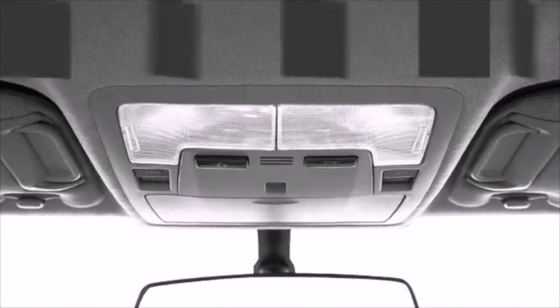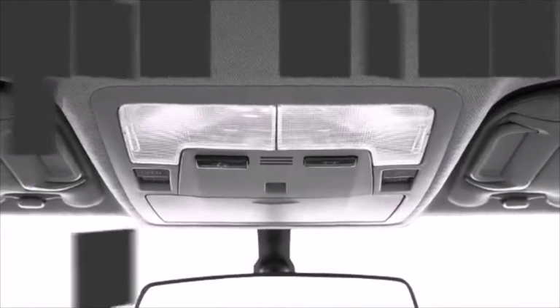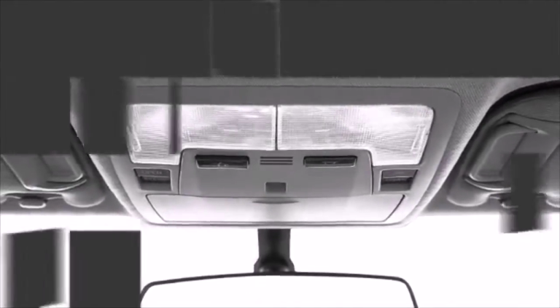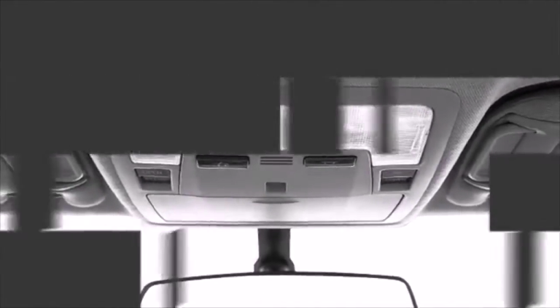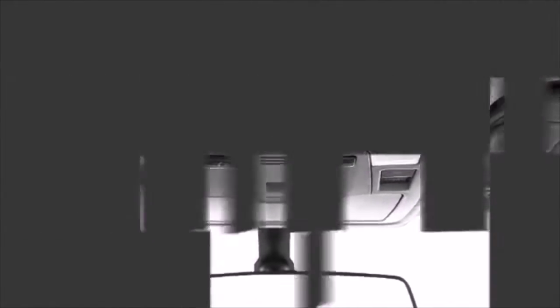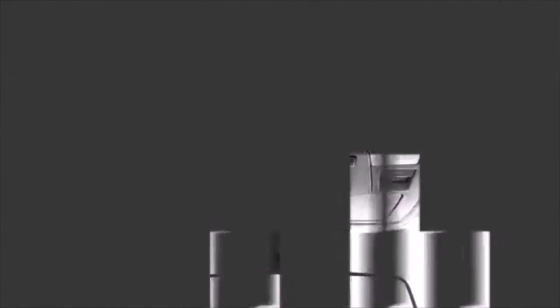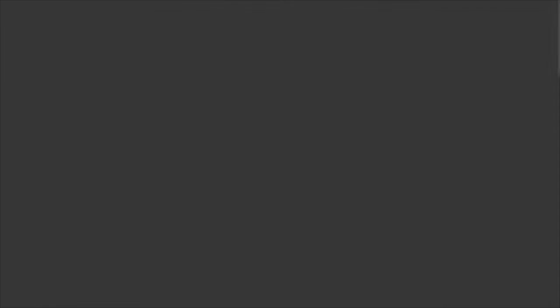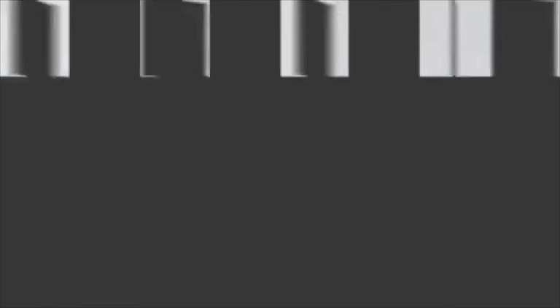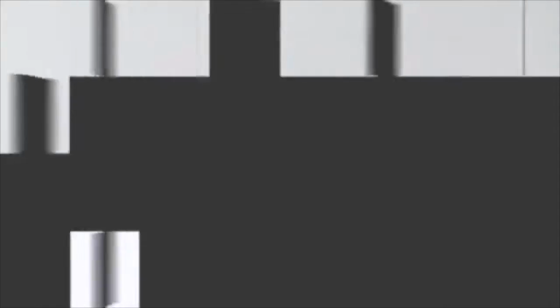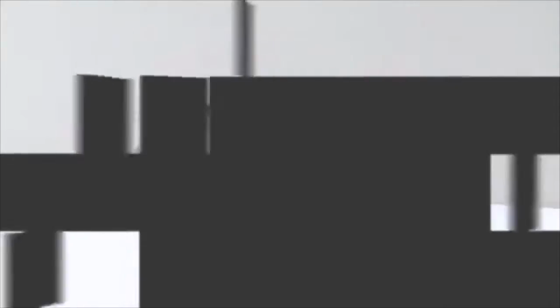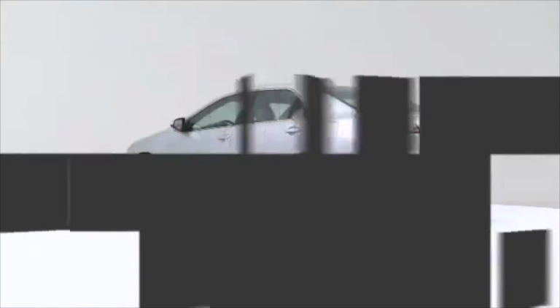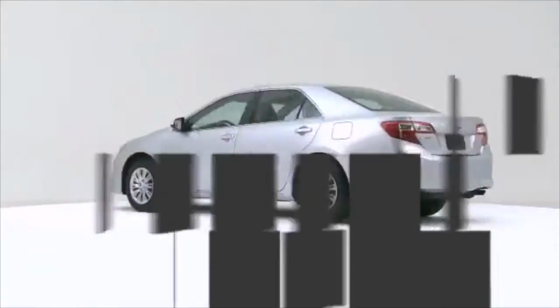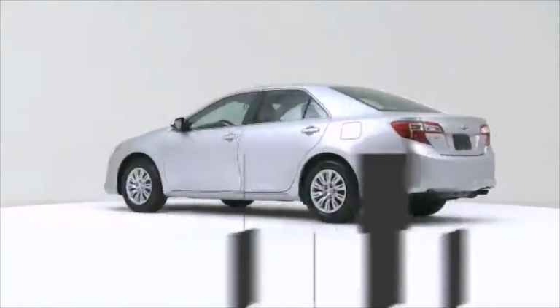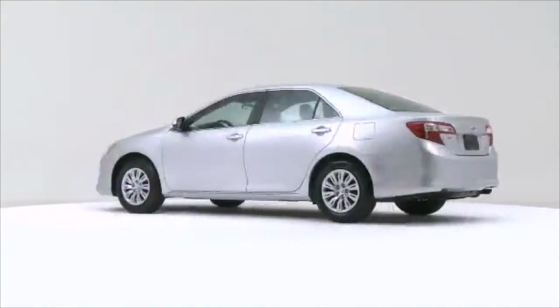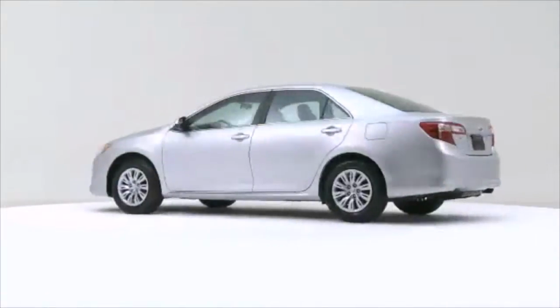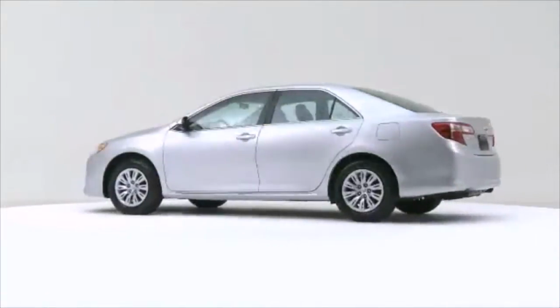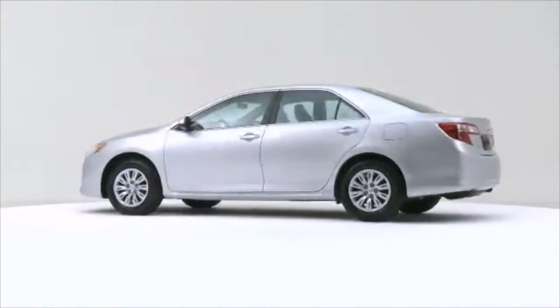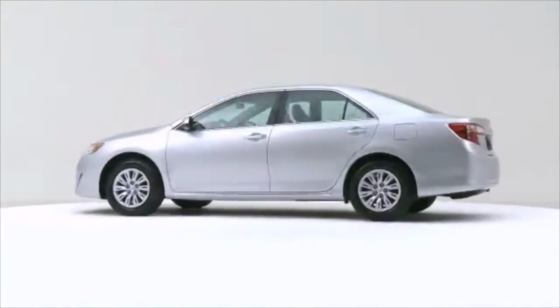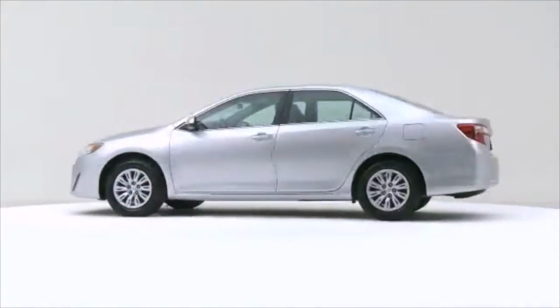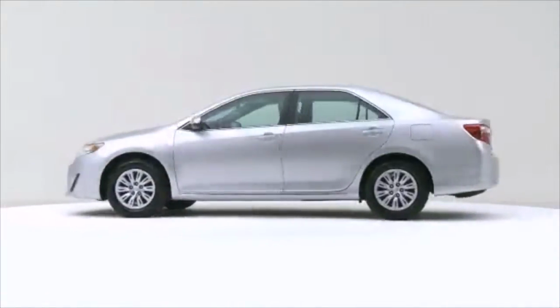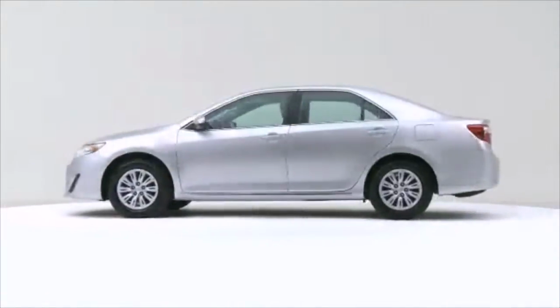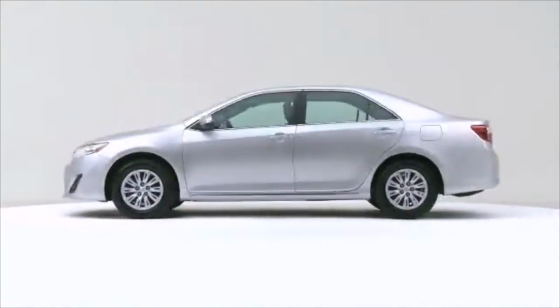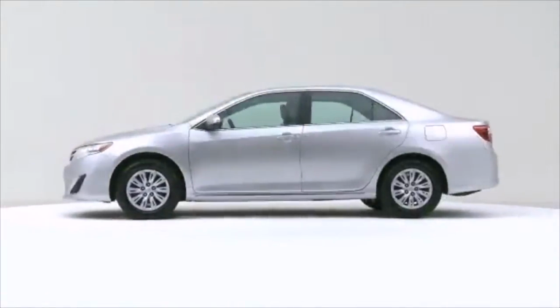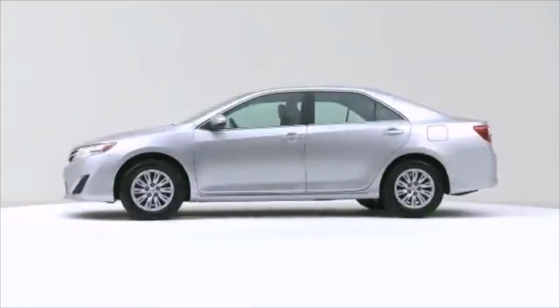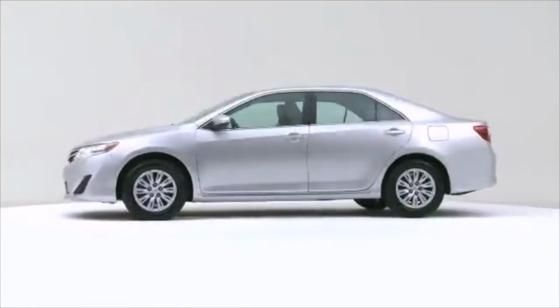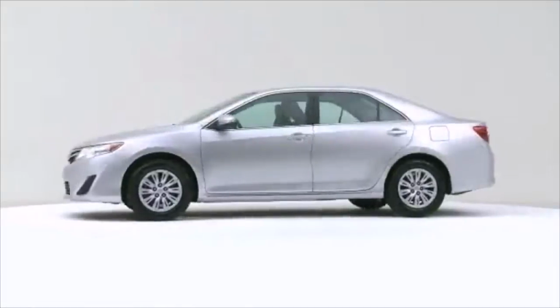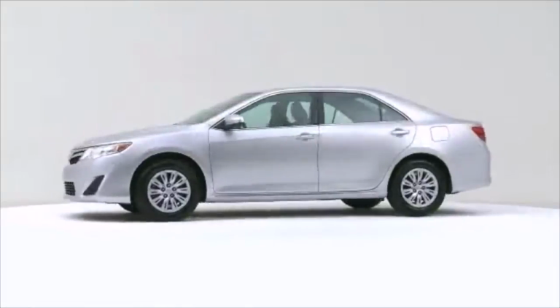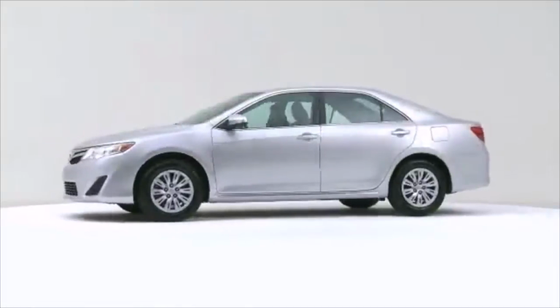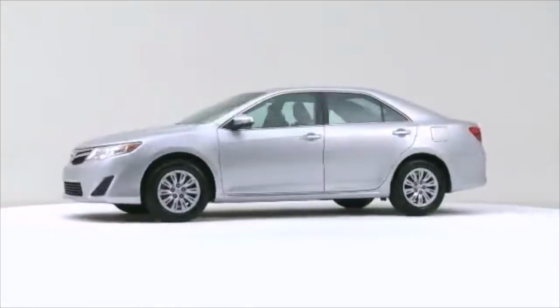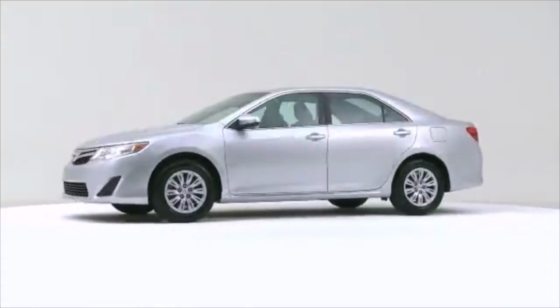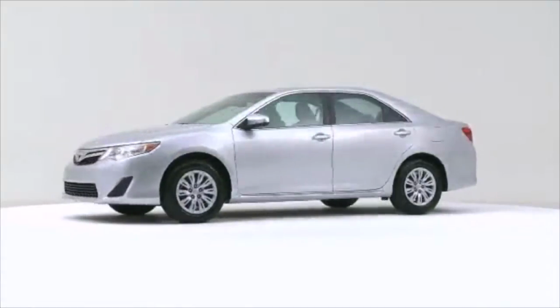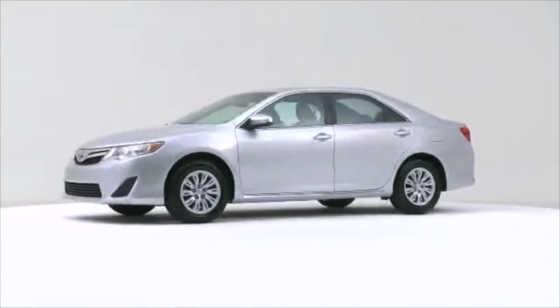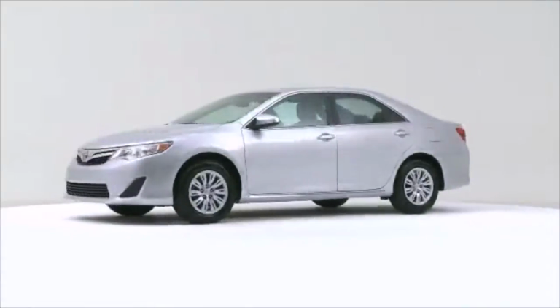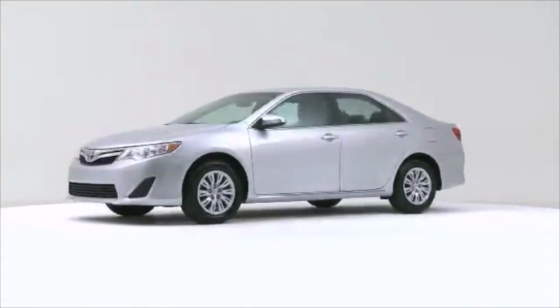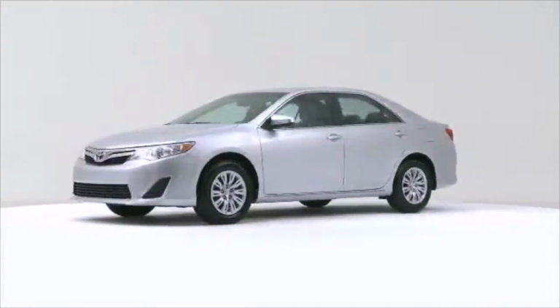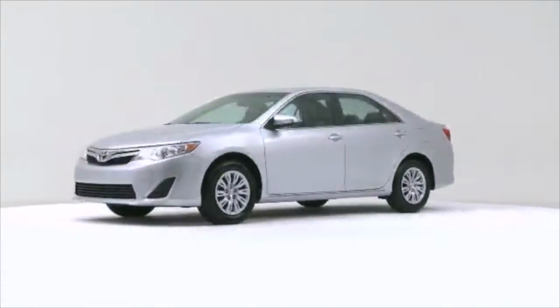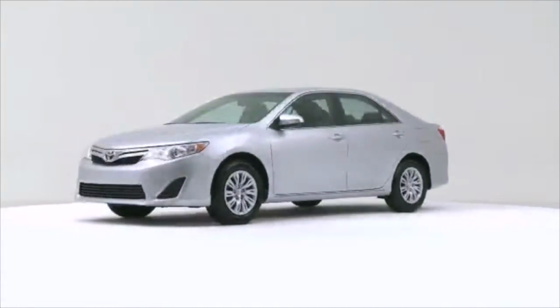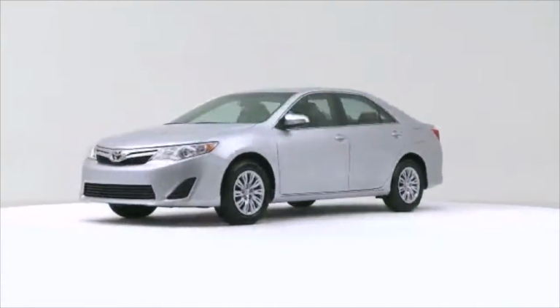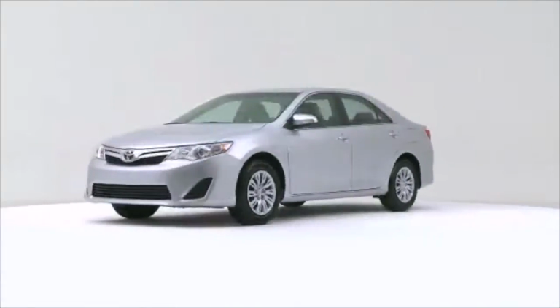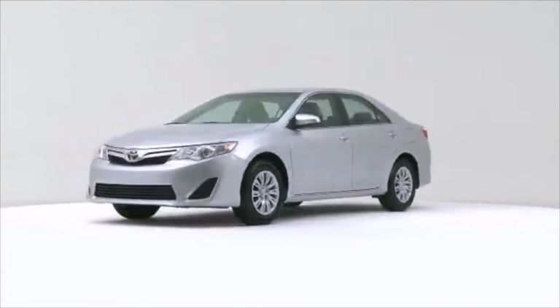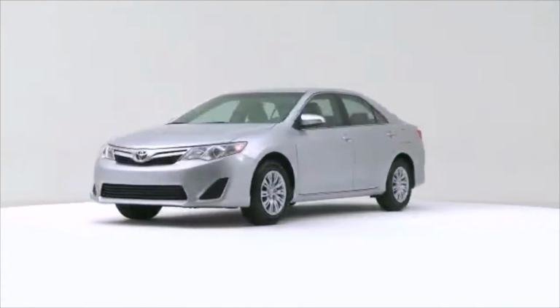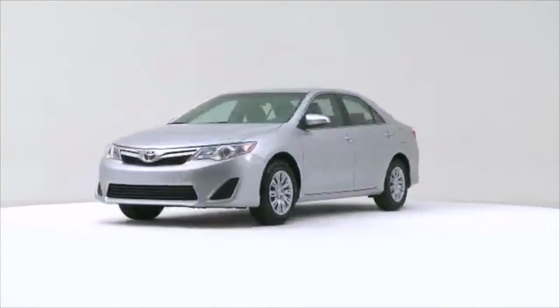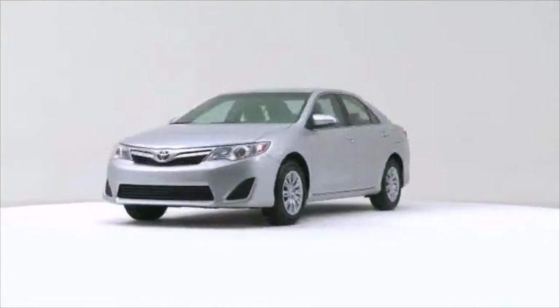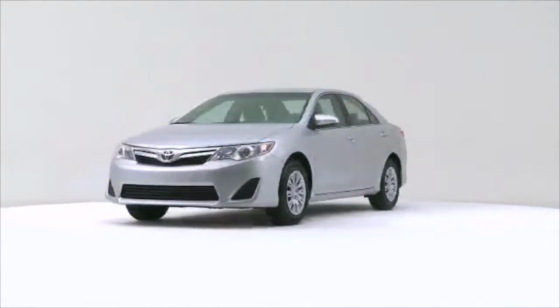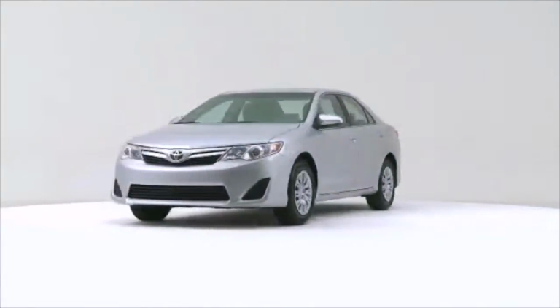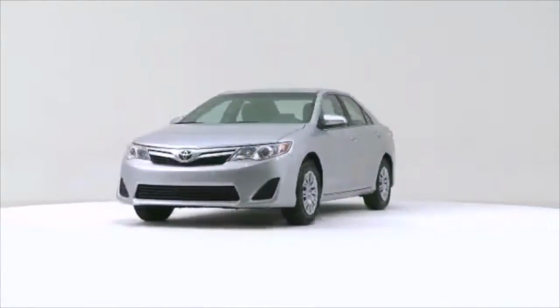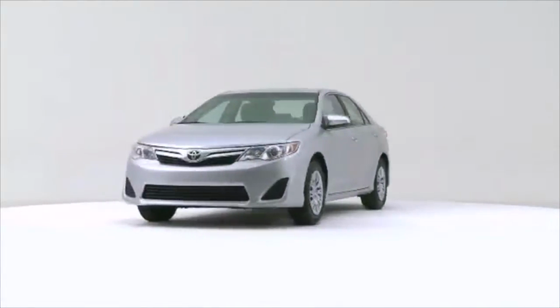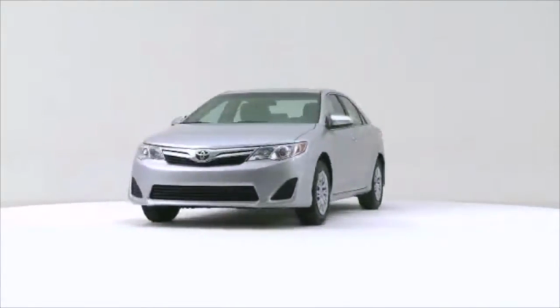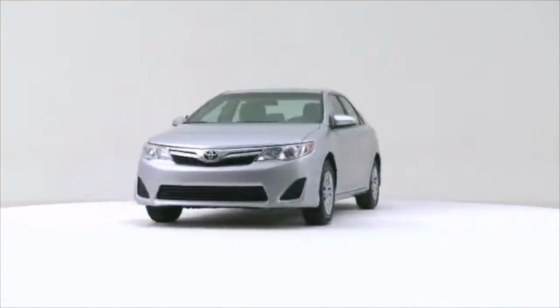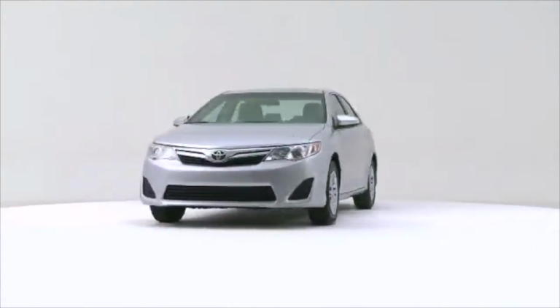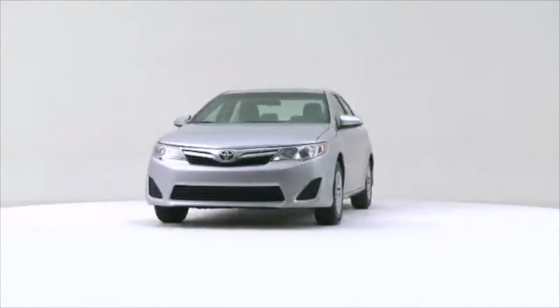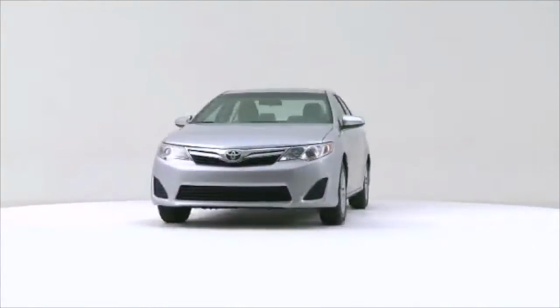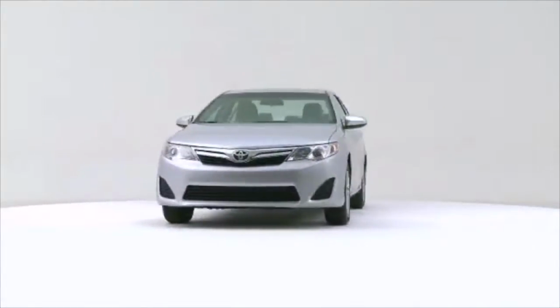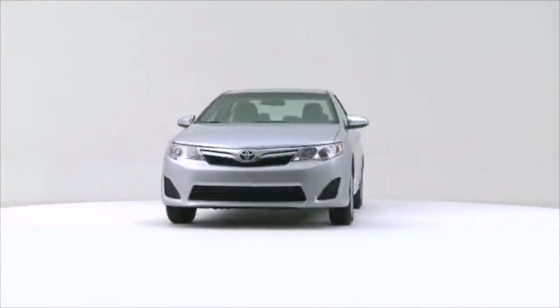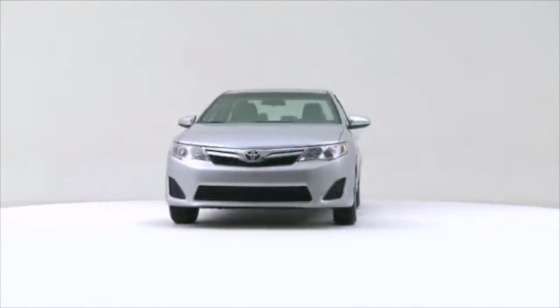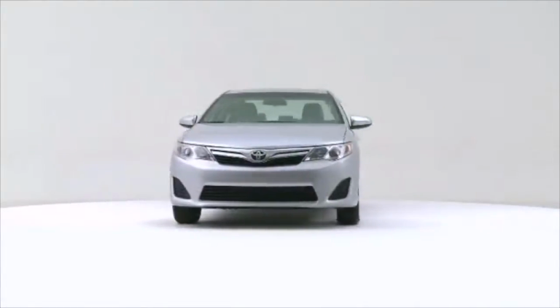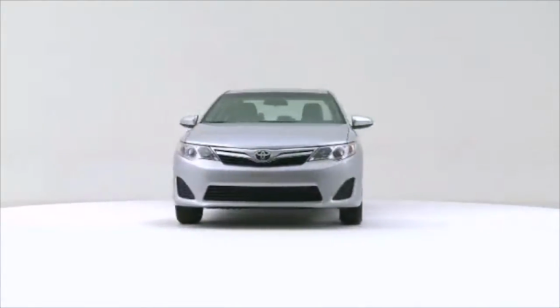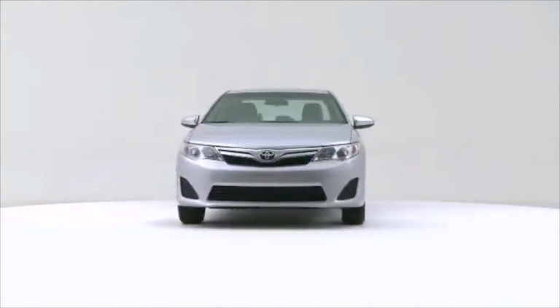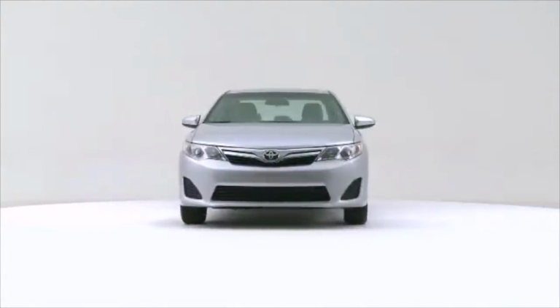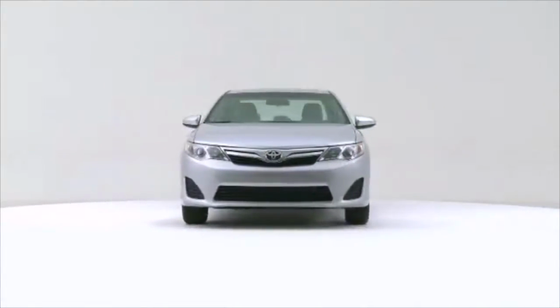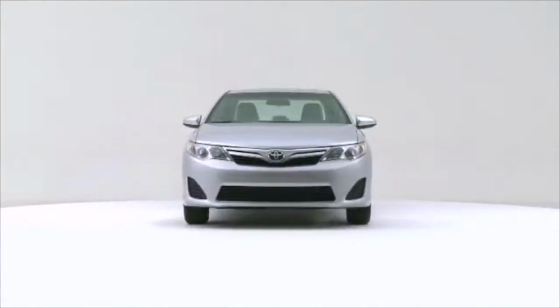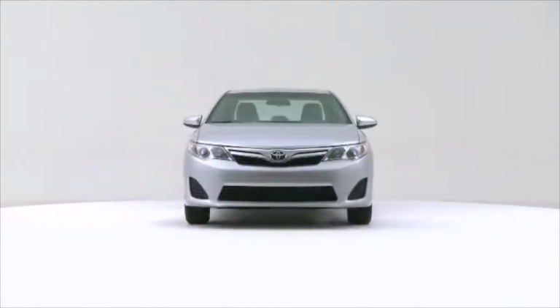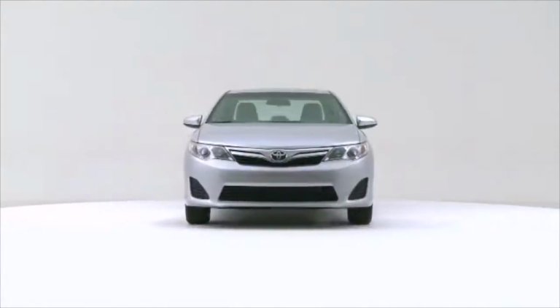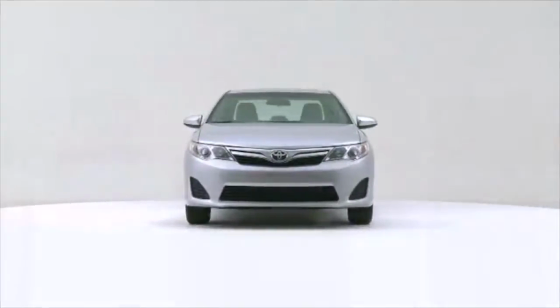The 2012 Toyota Camry. It offers great fuel economy and a broad set of features.